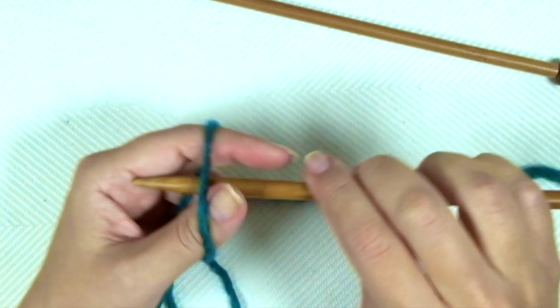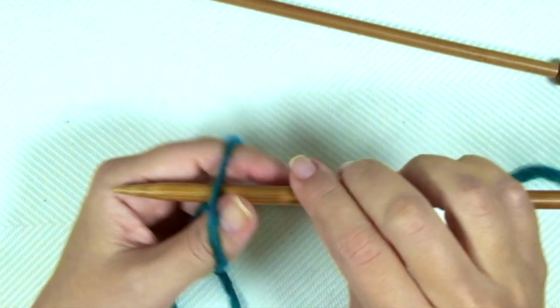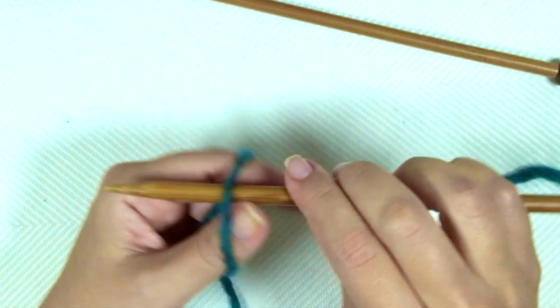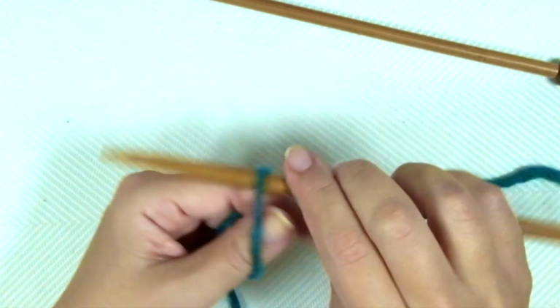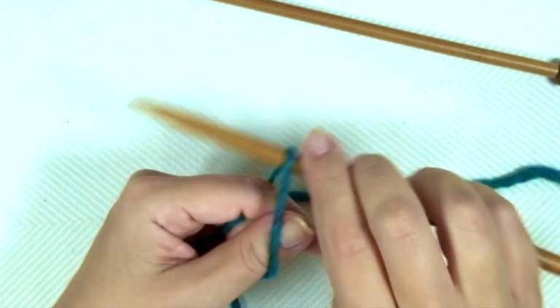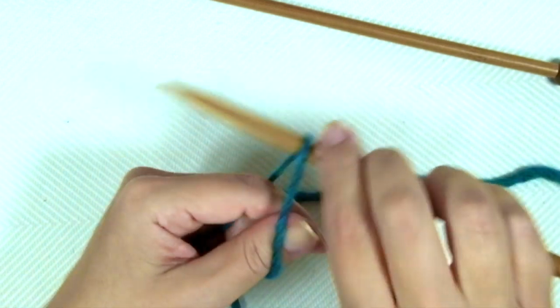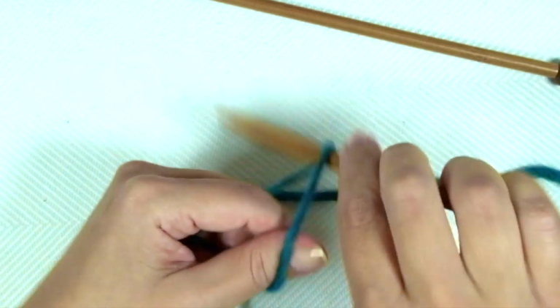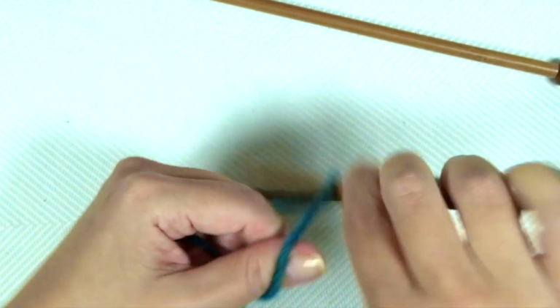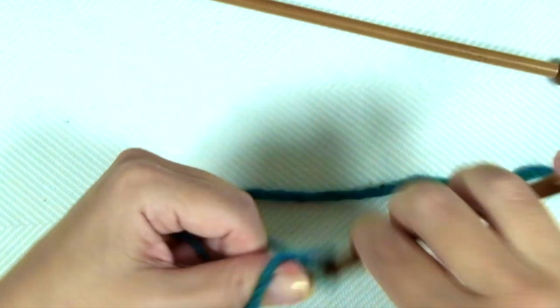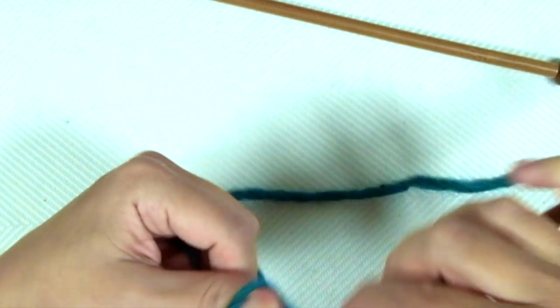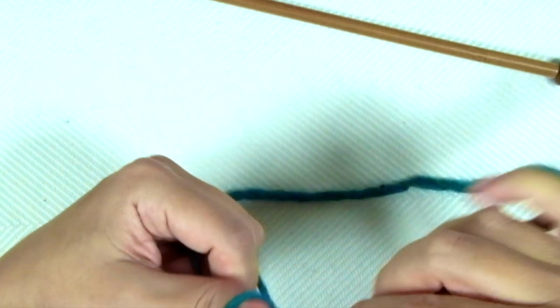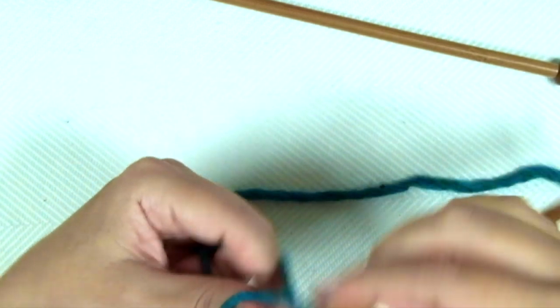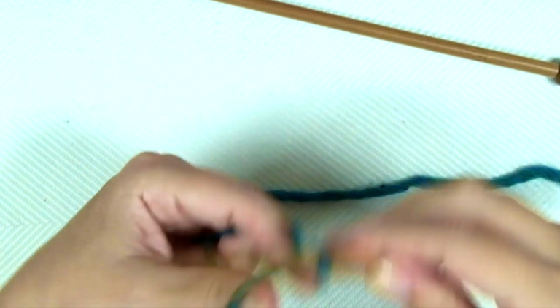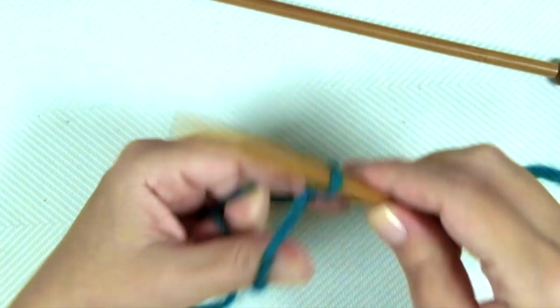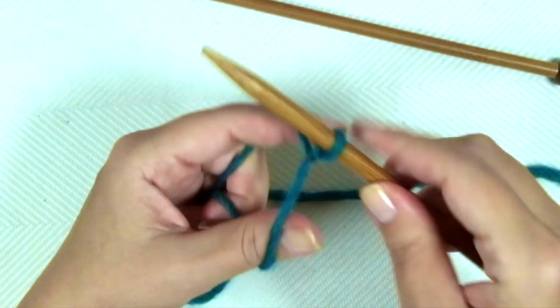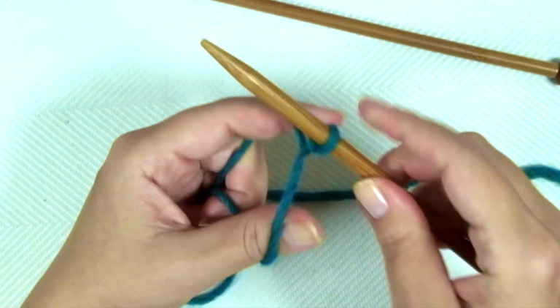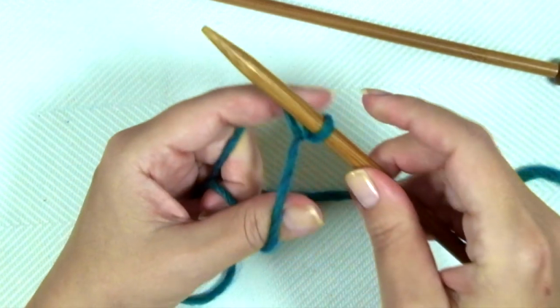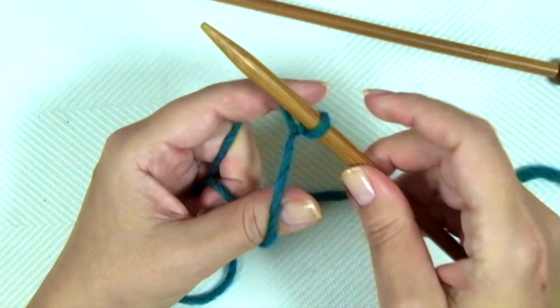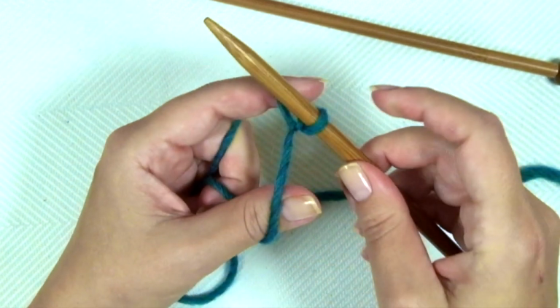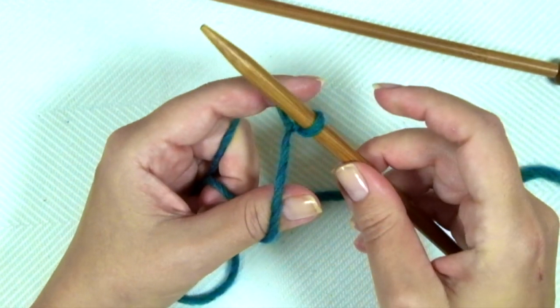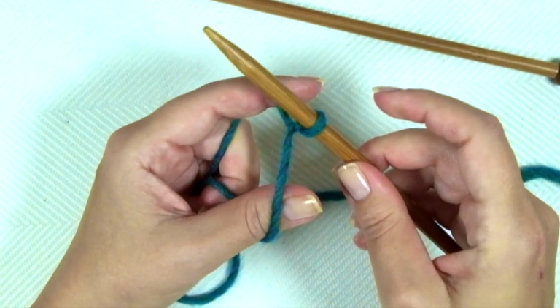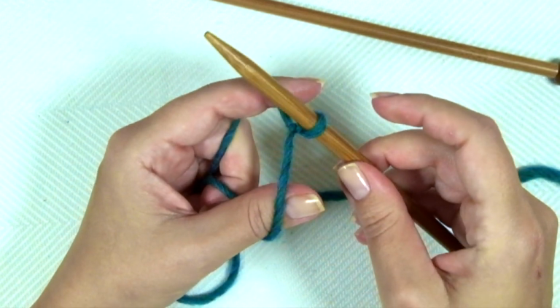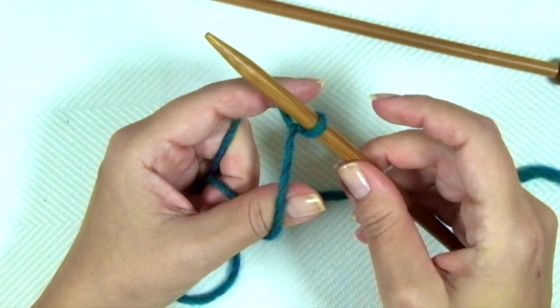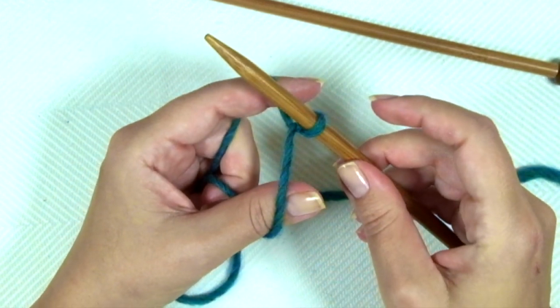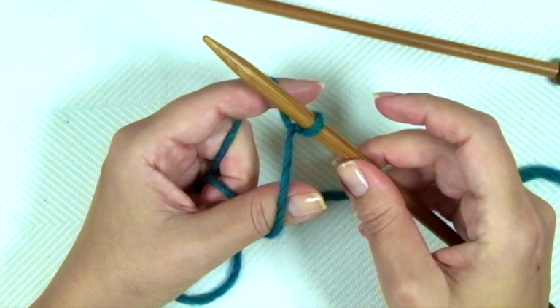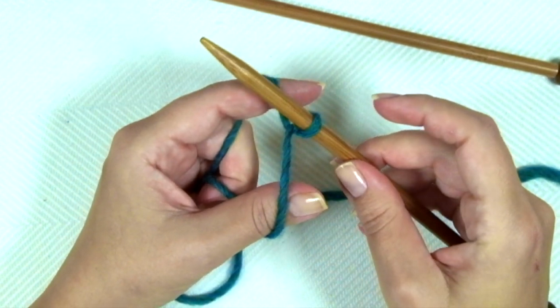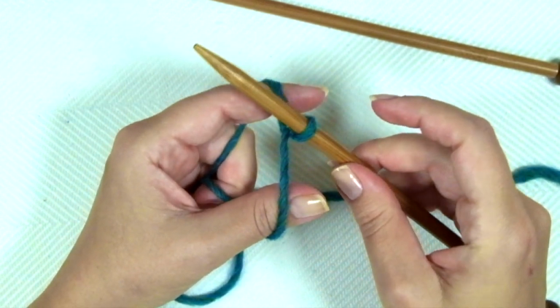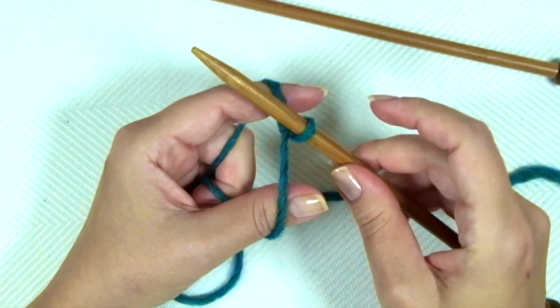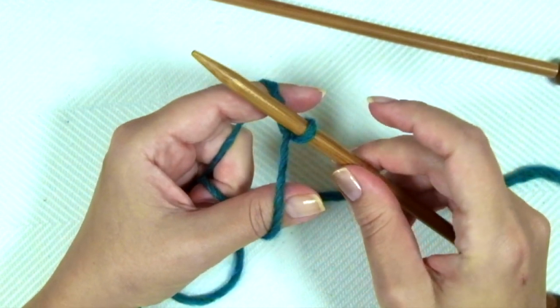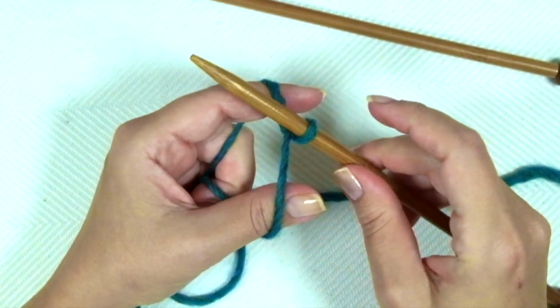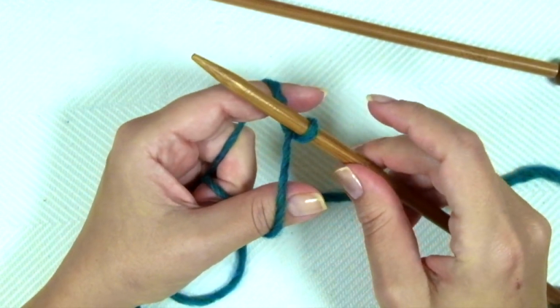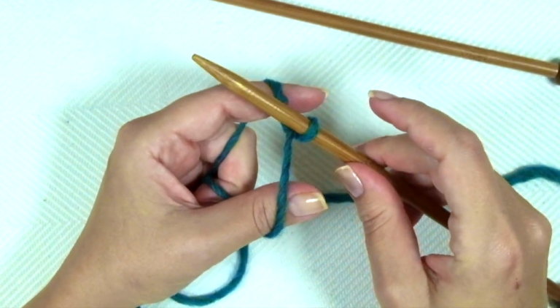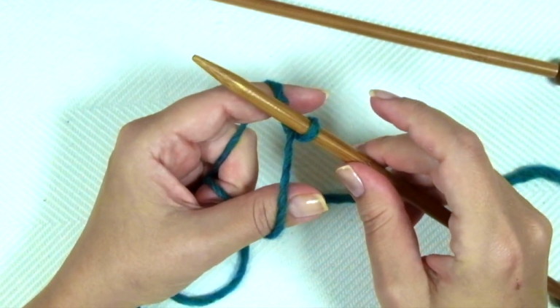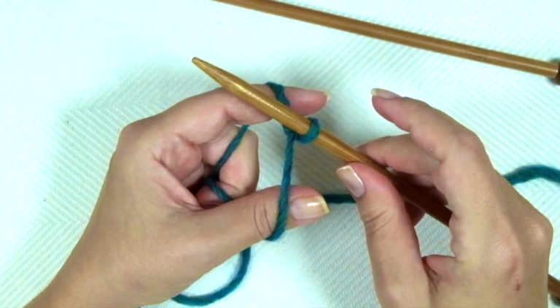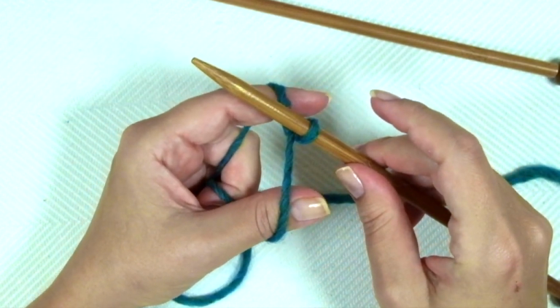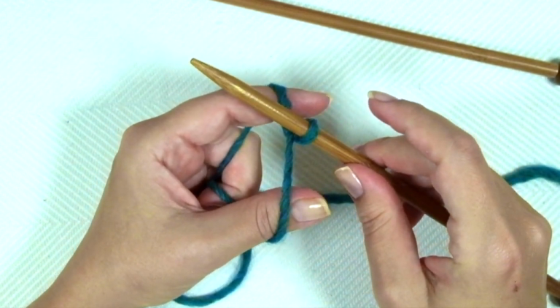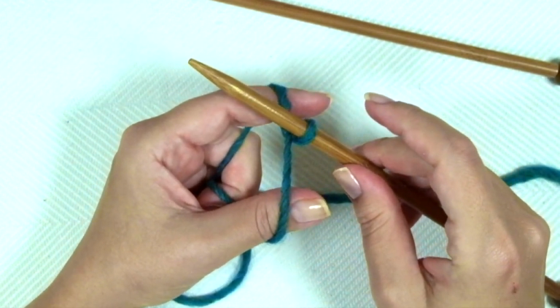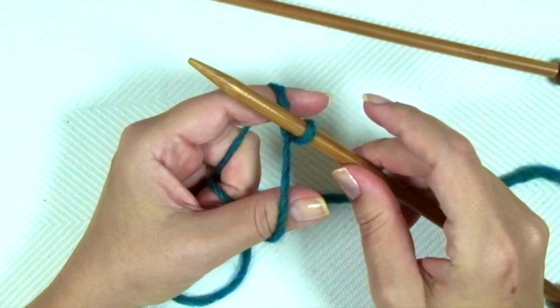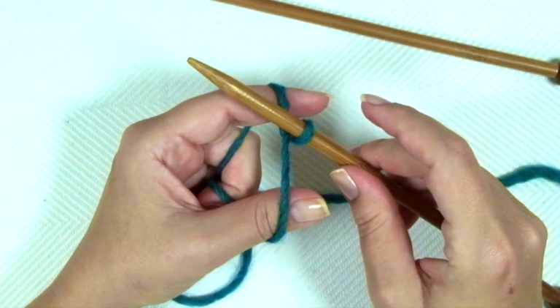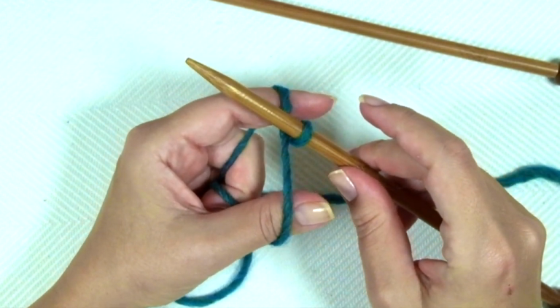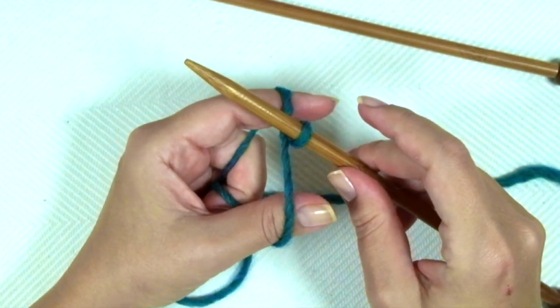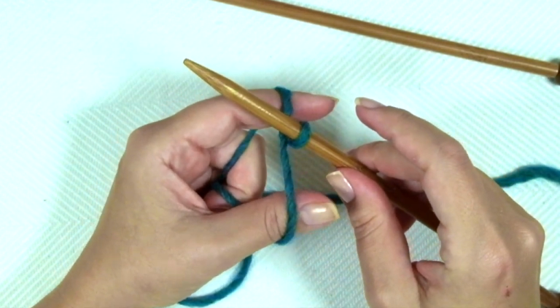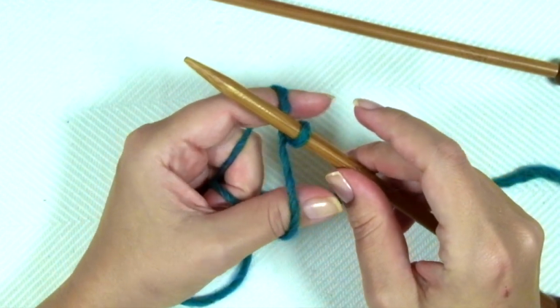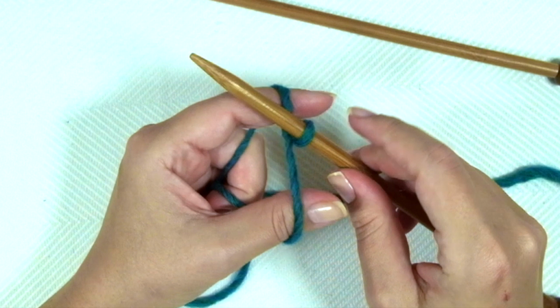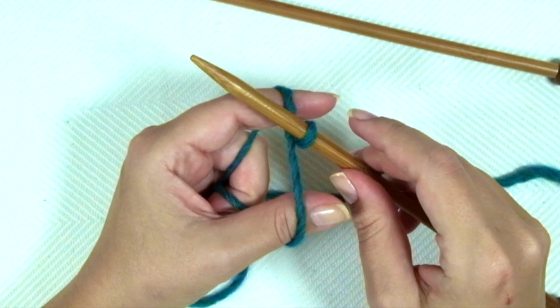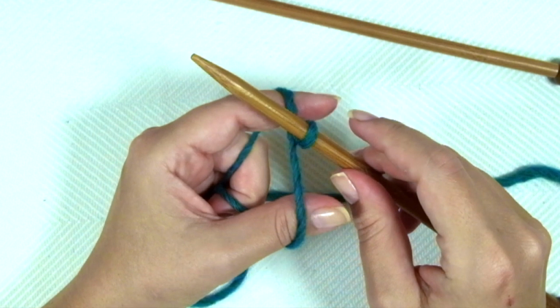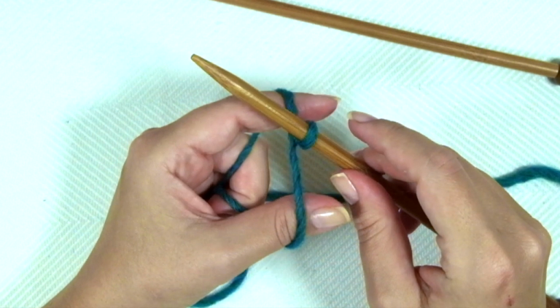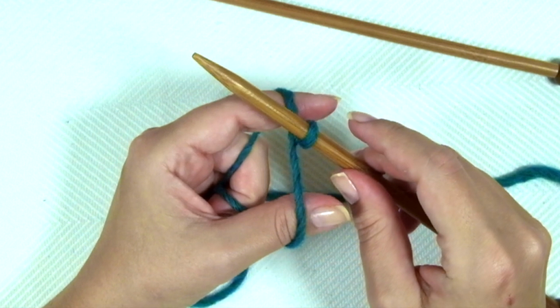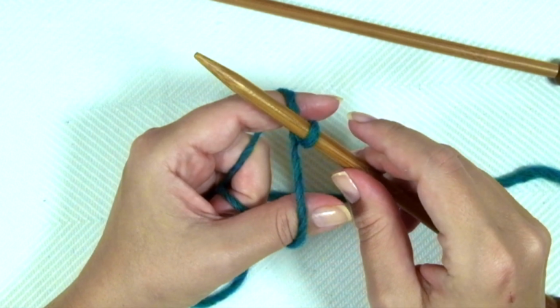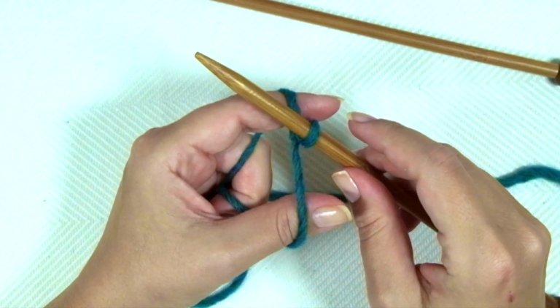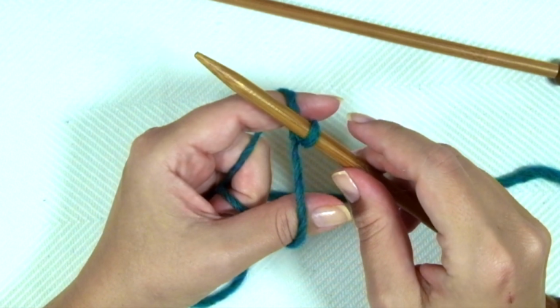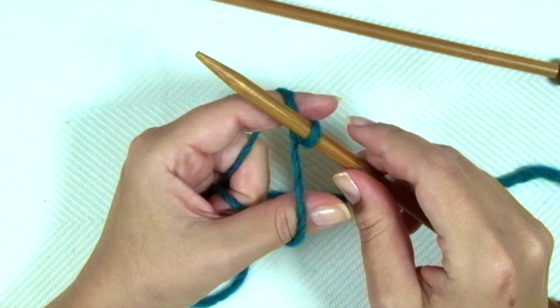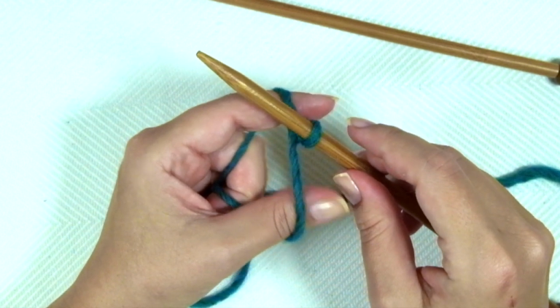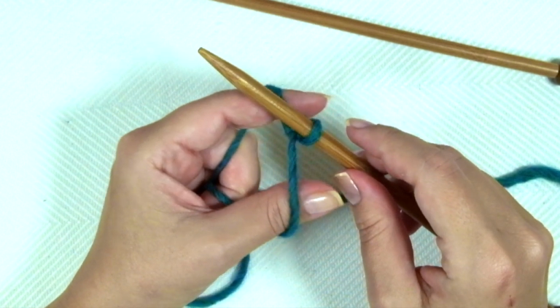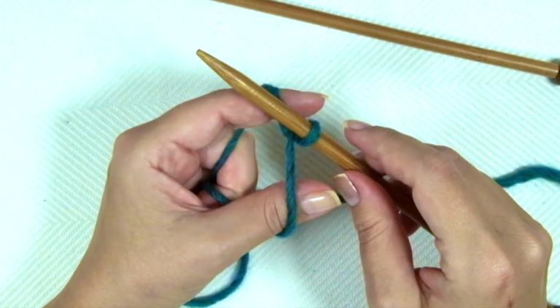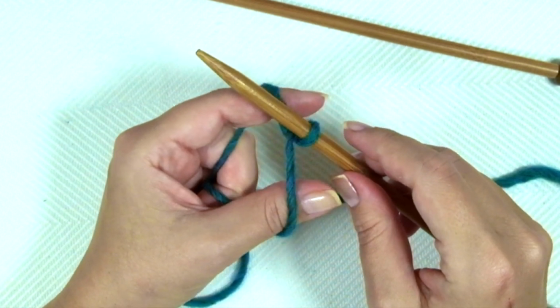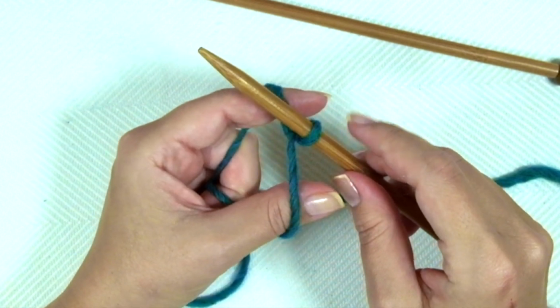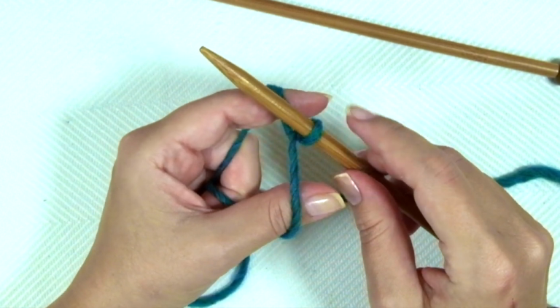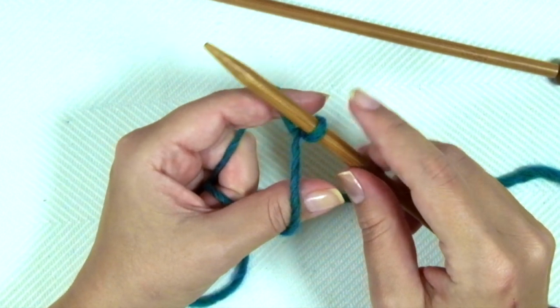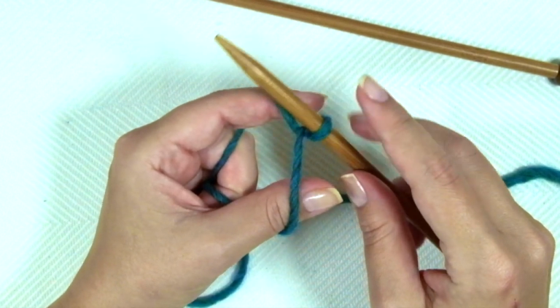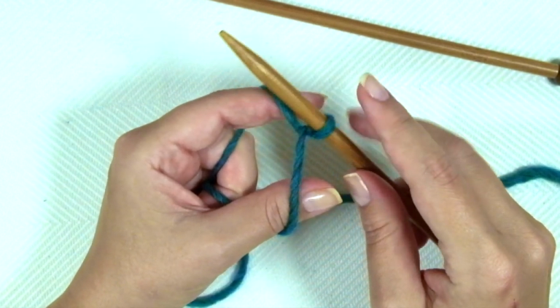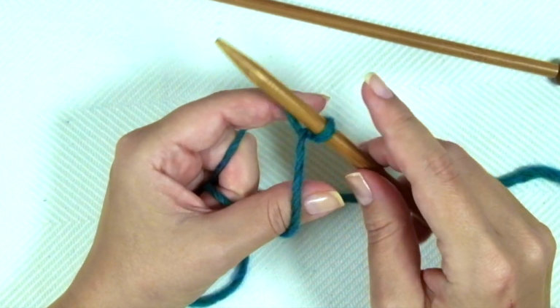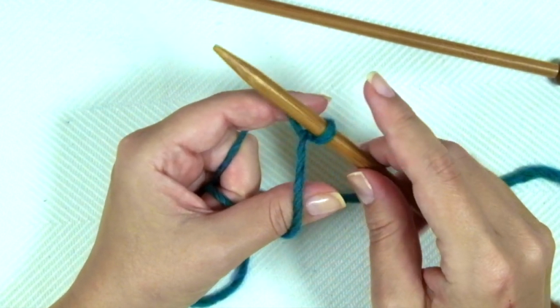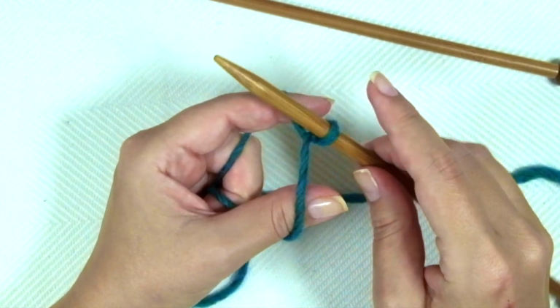Firstly, we need to cast on 42 stitches with the smaller needles.